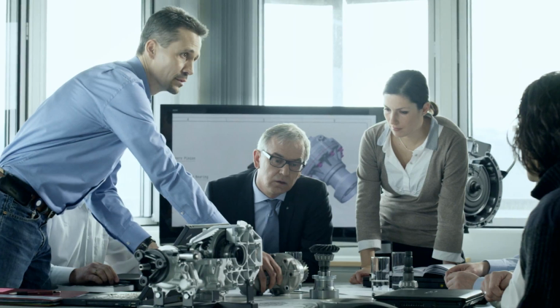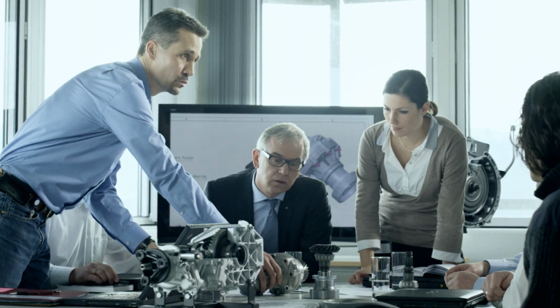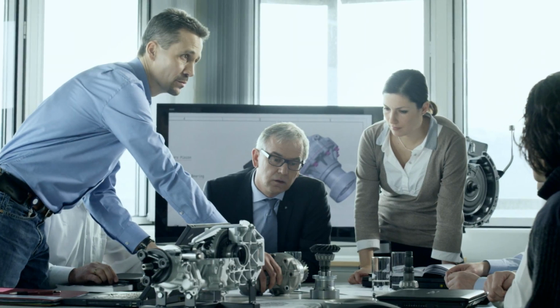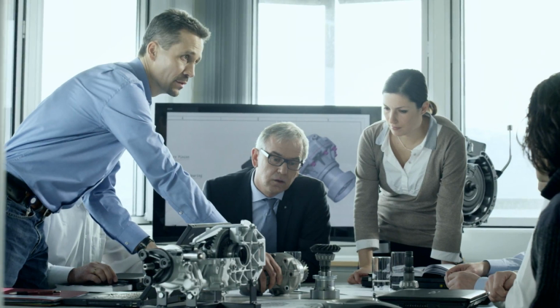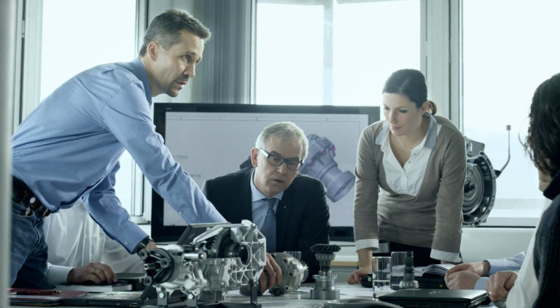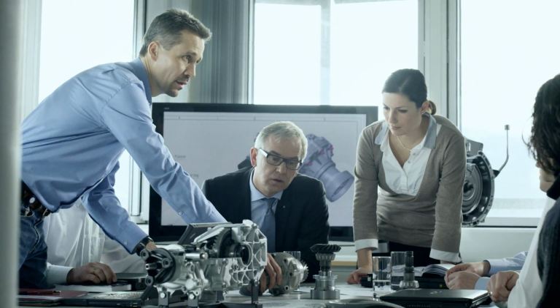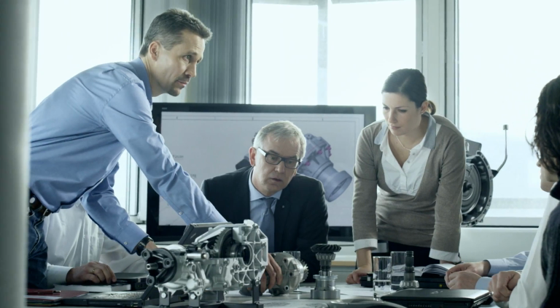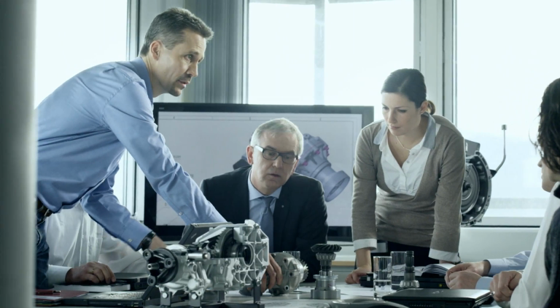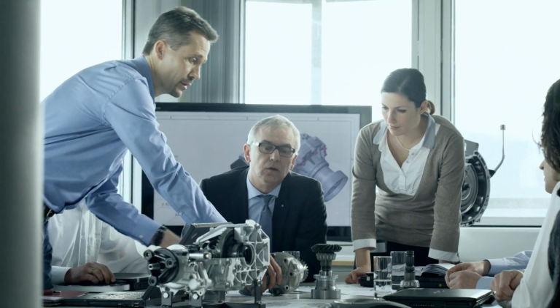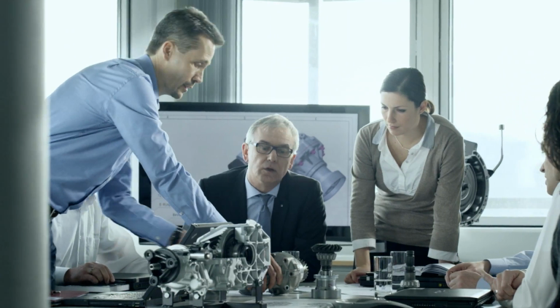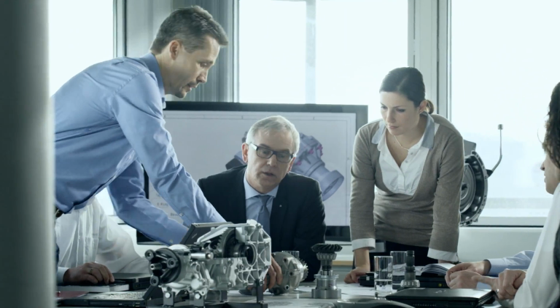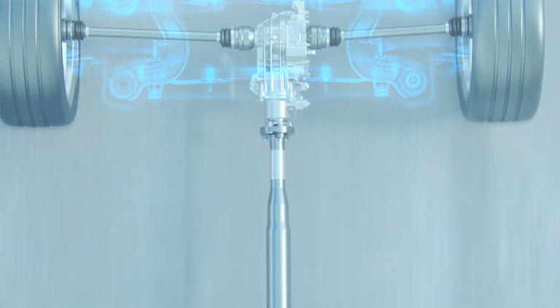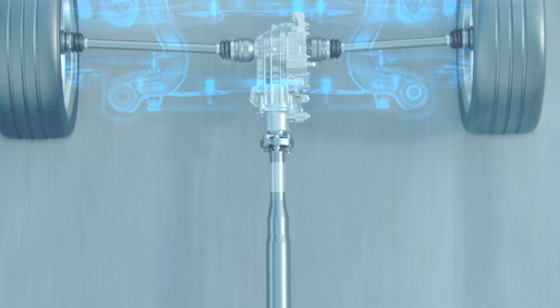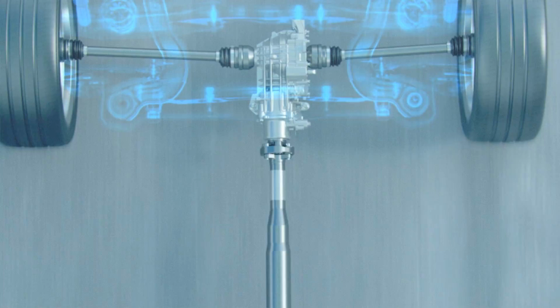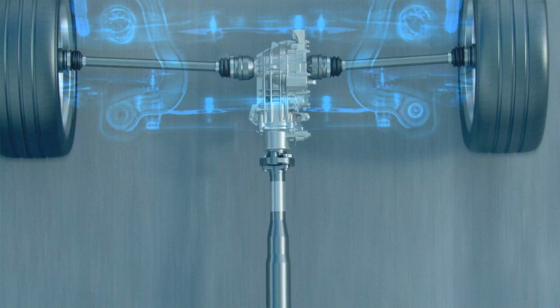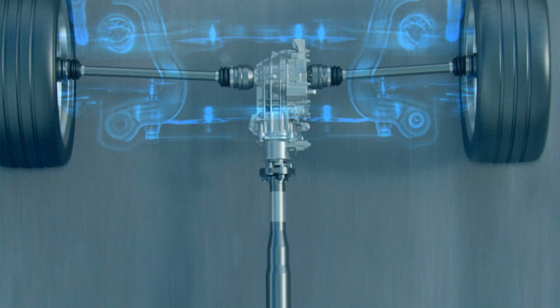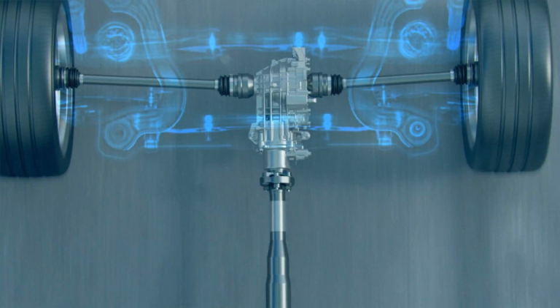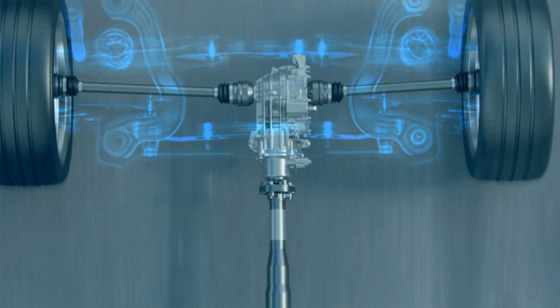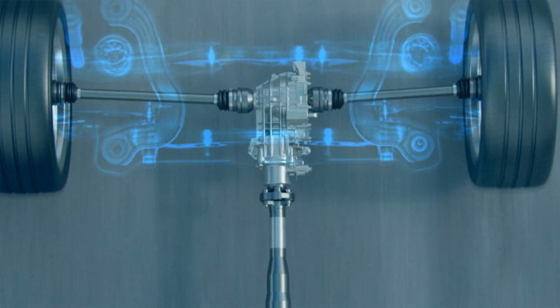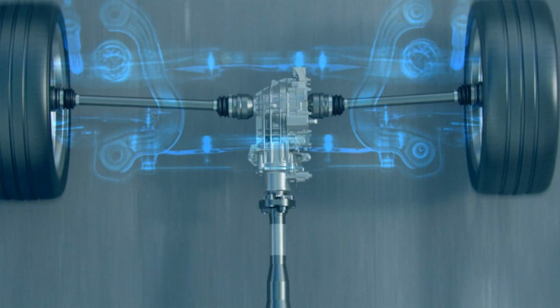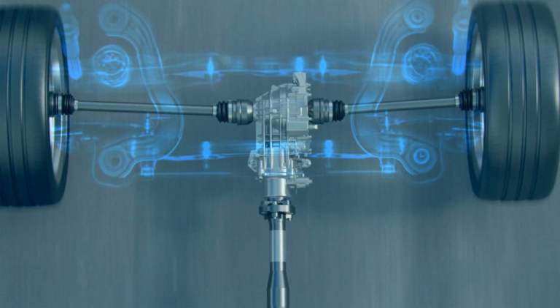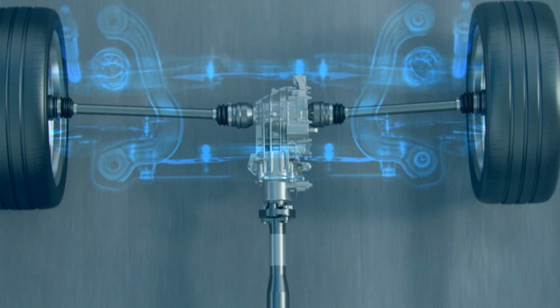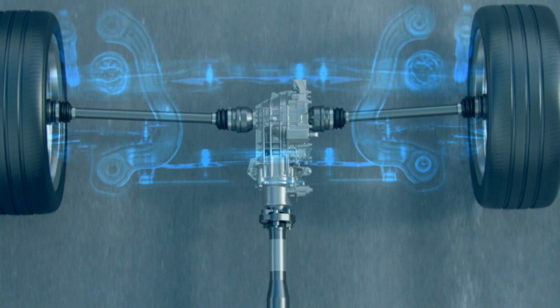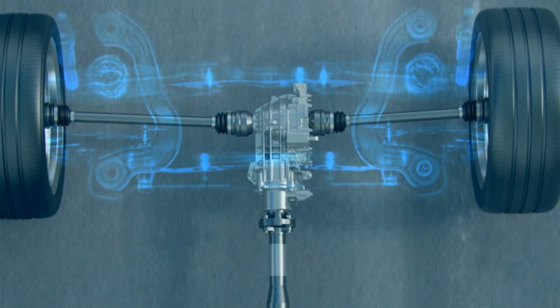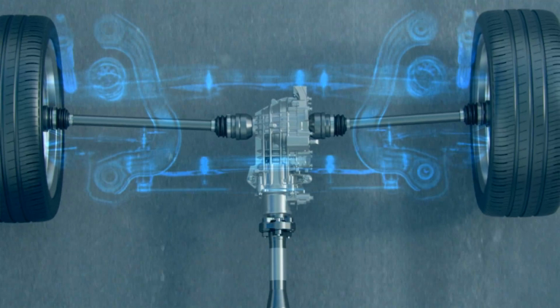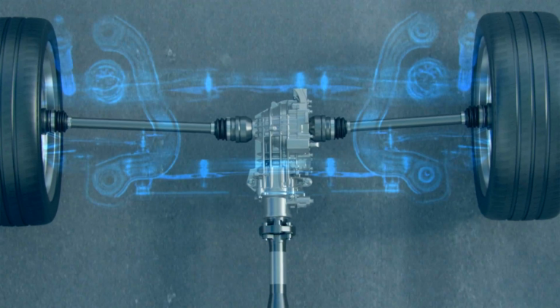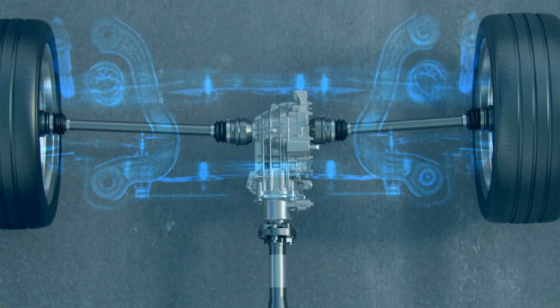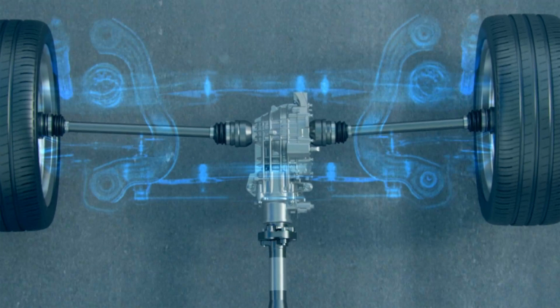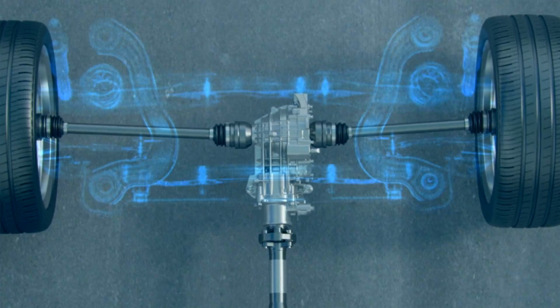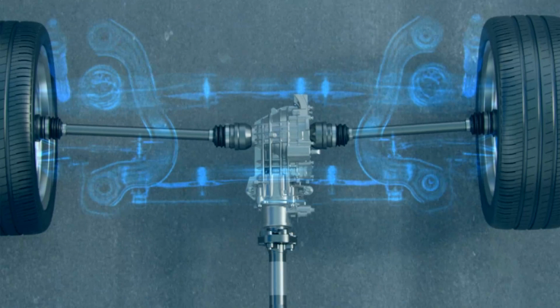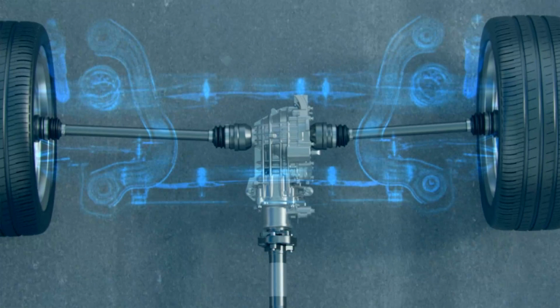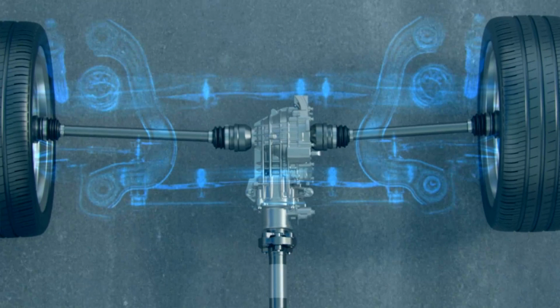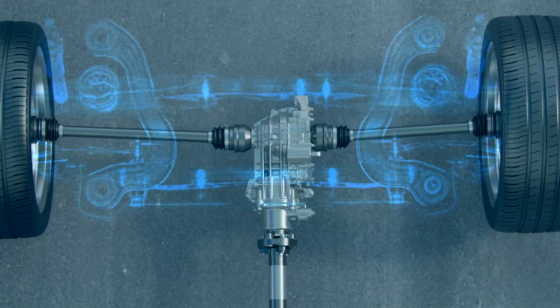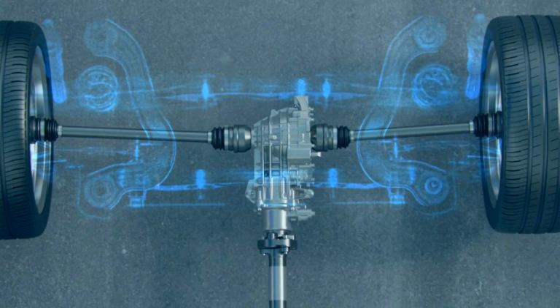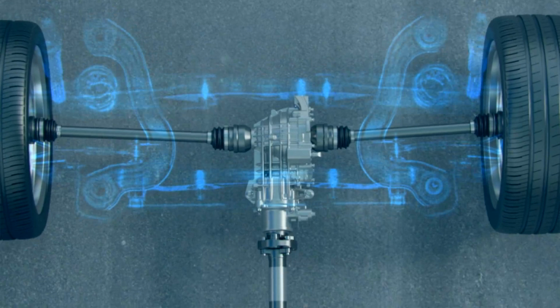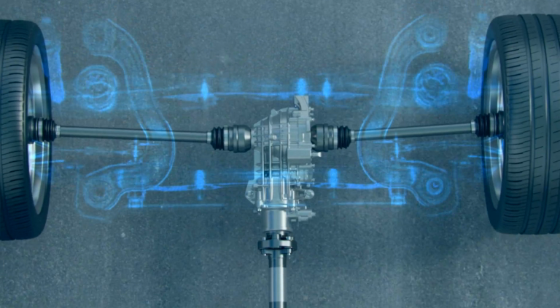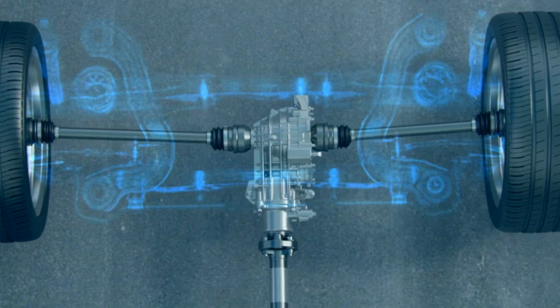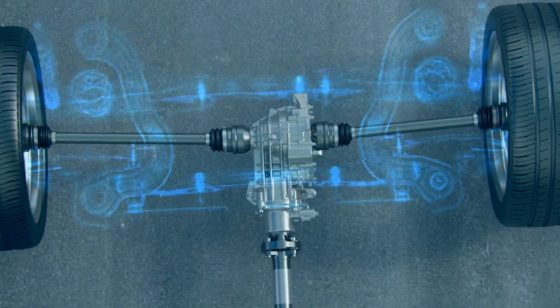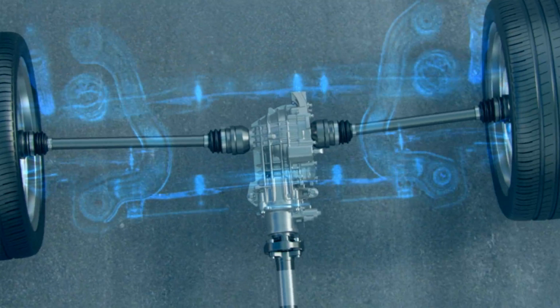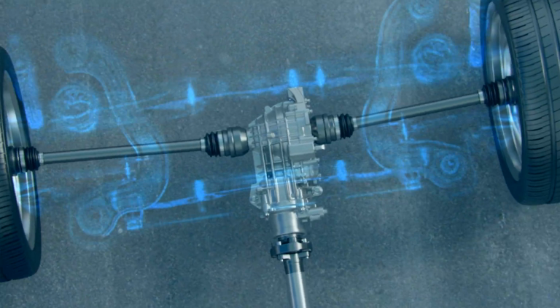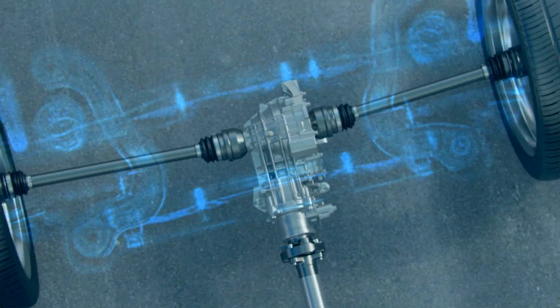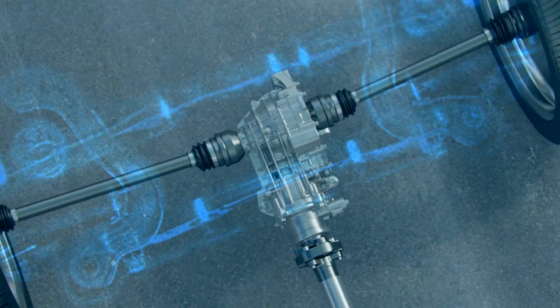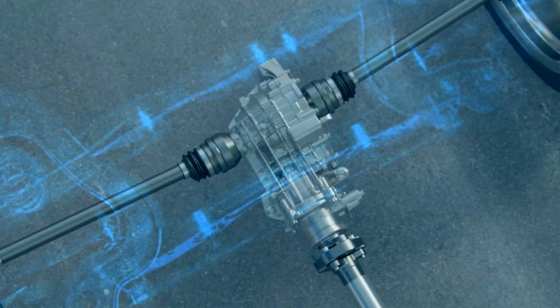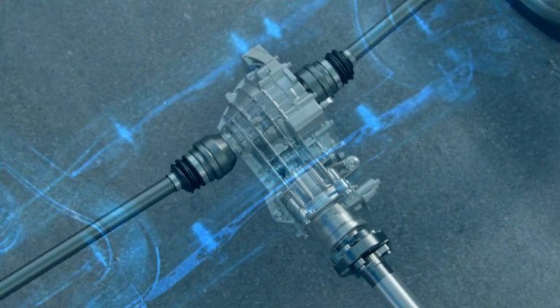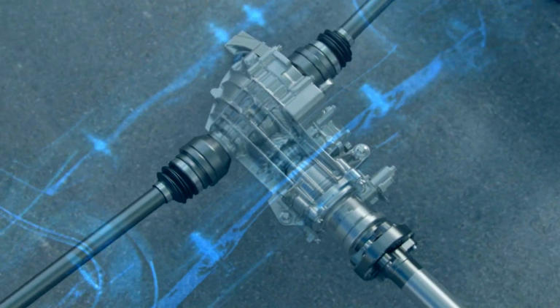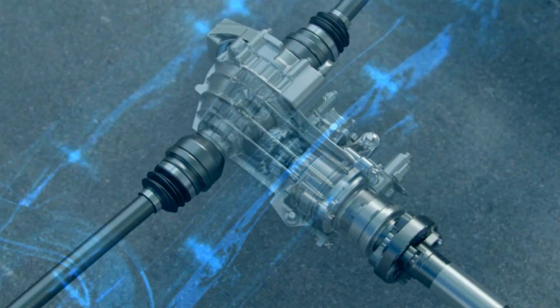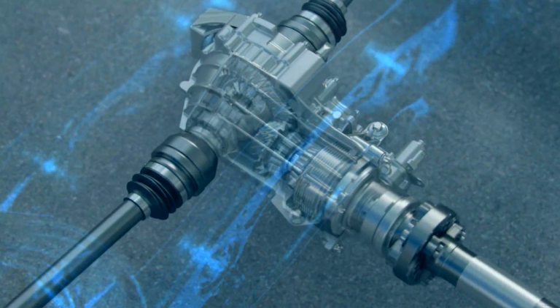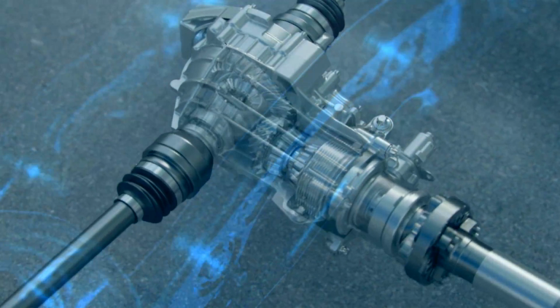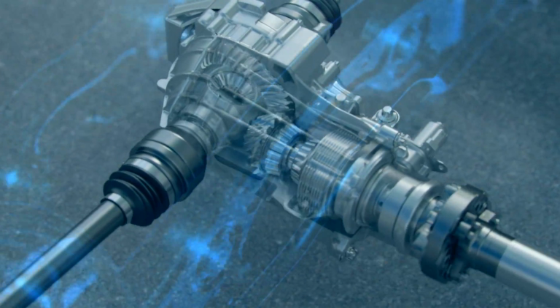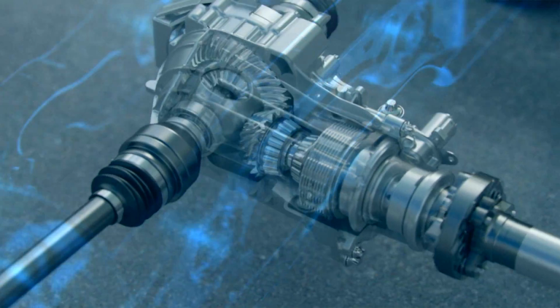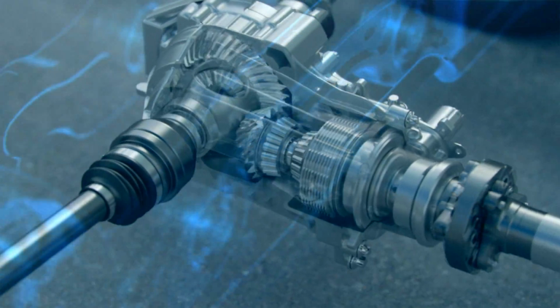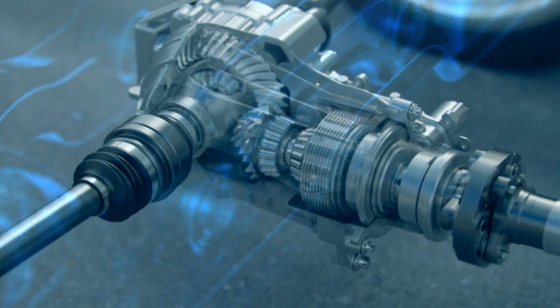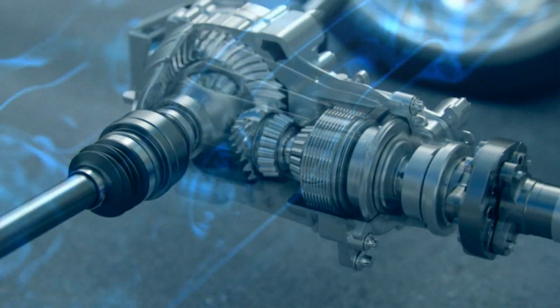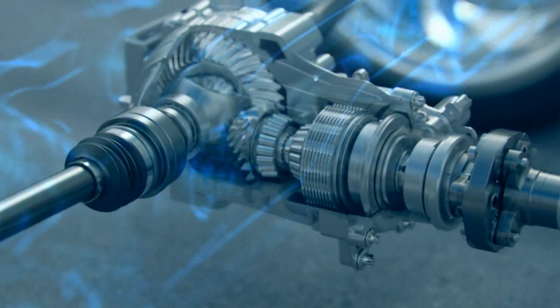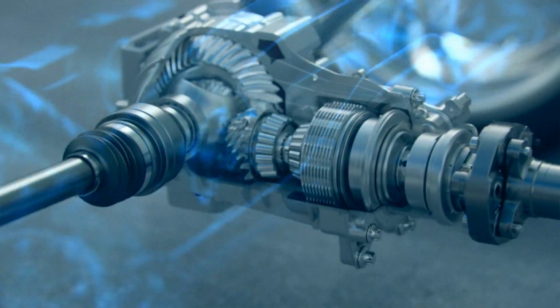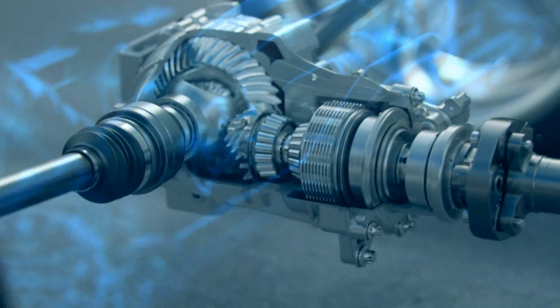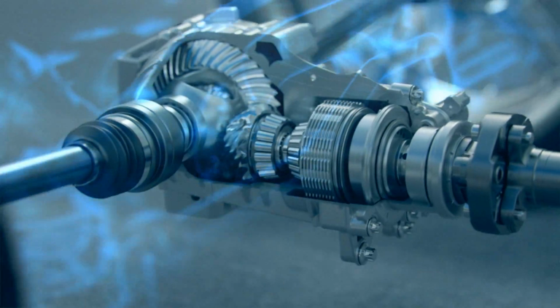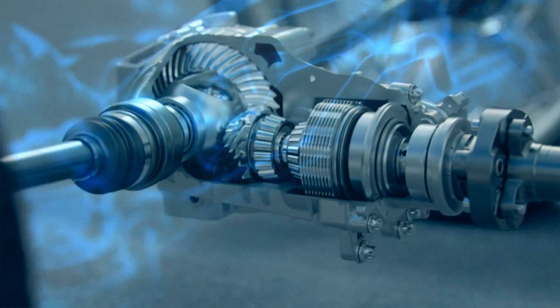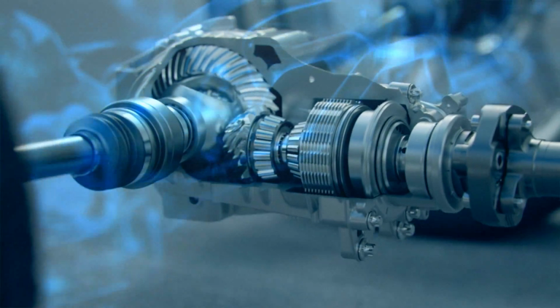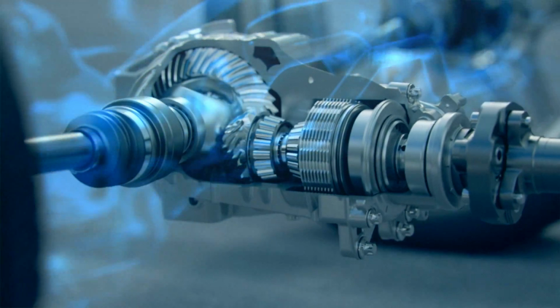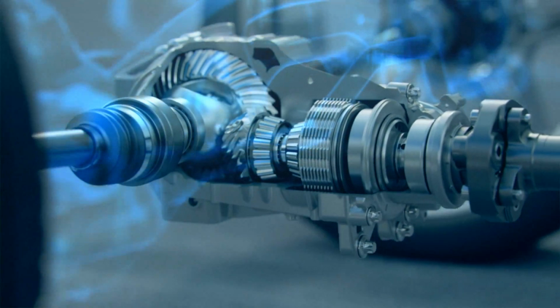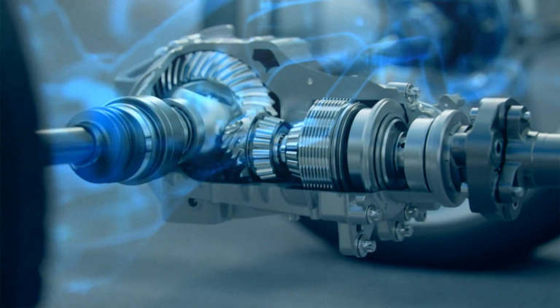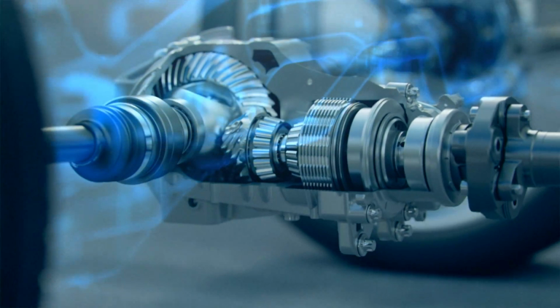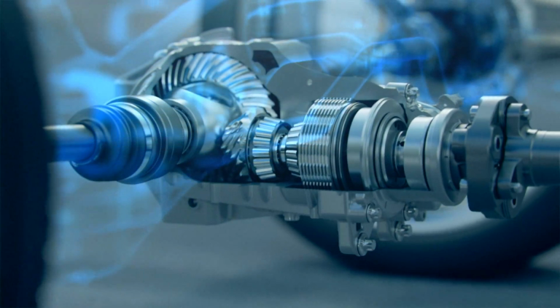For variable torque control, the rear axle differential integrates an electro-hydraulically controlled multi-disc clutch.